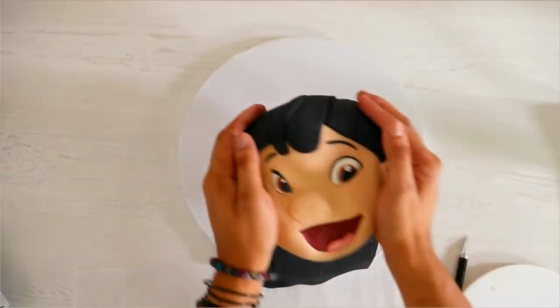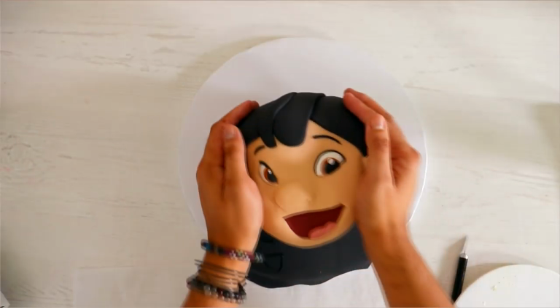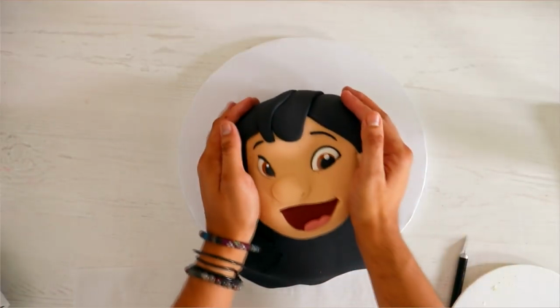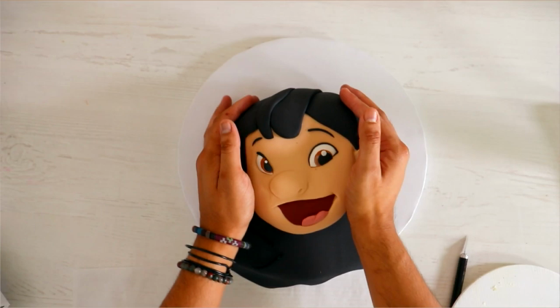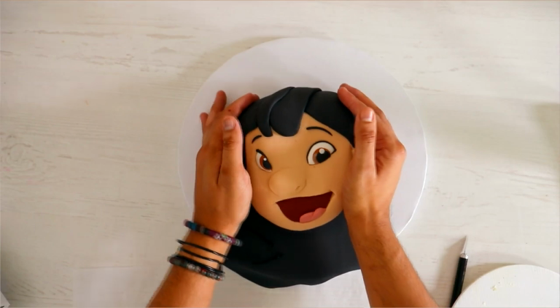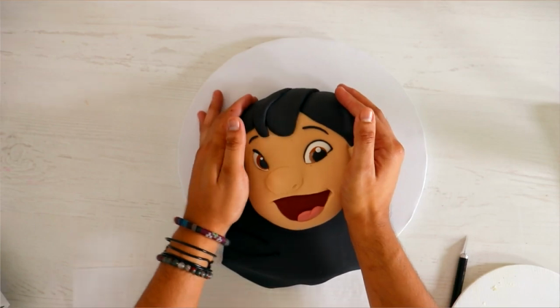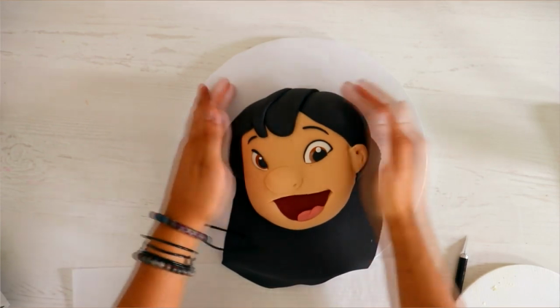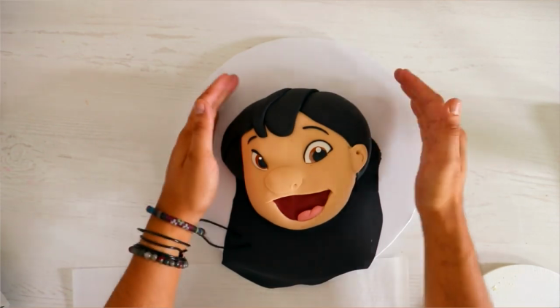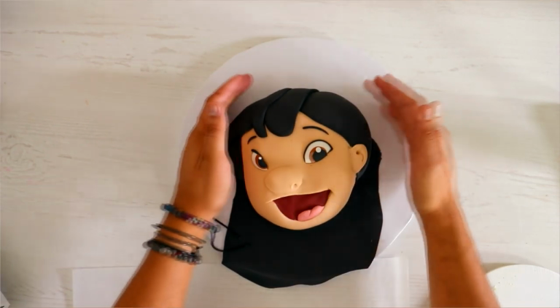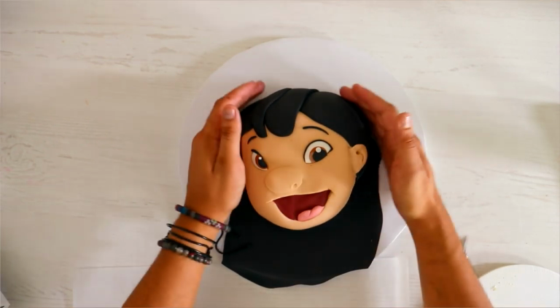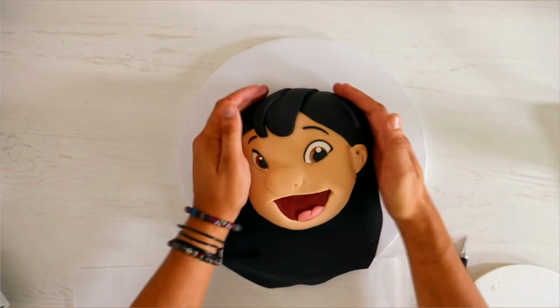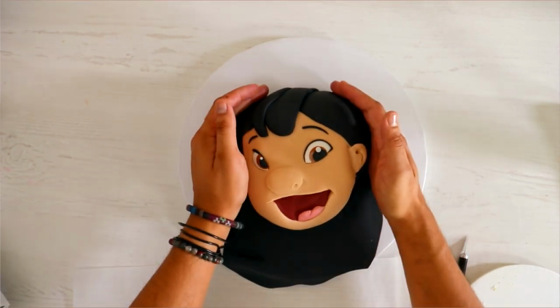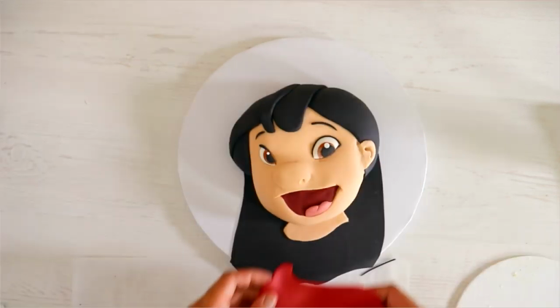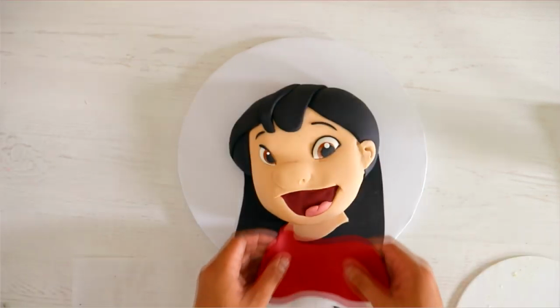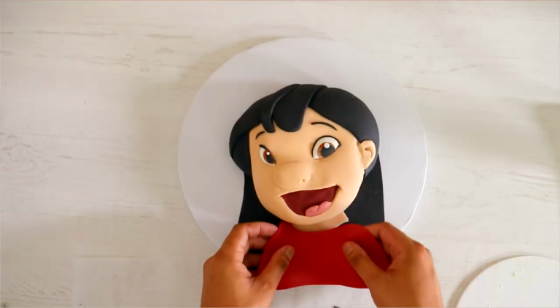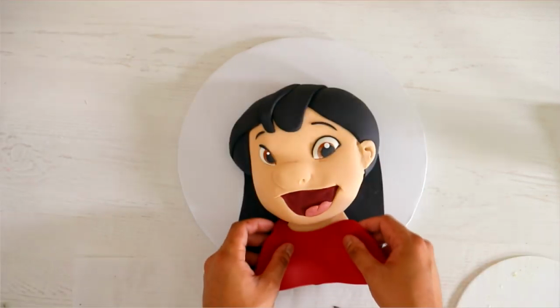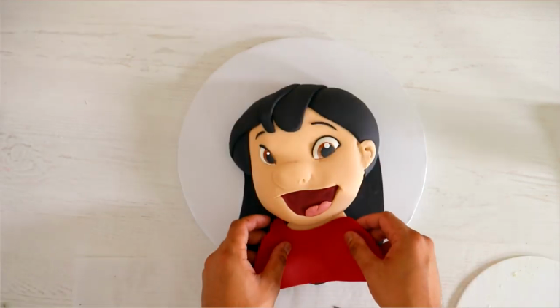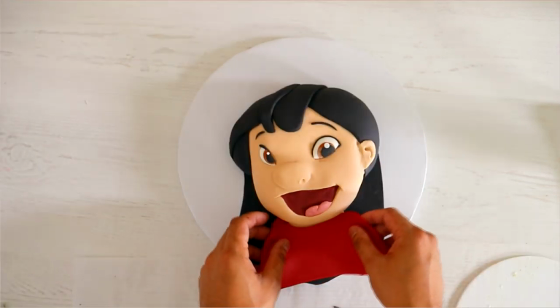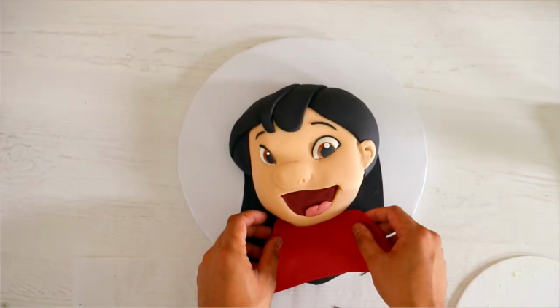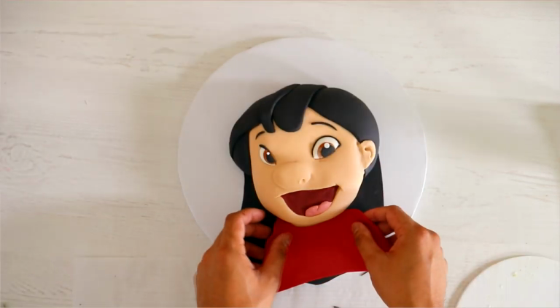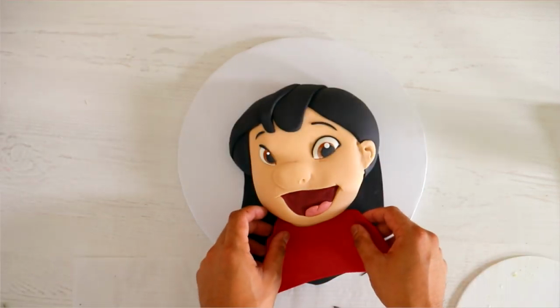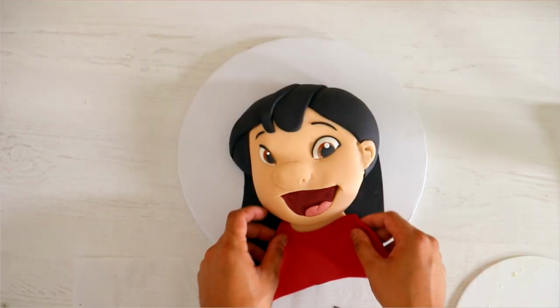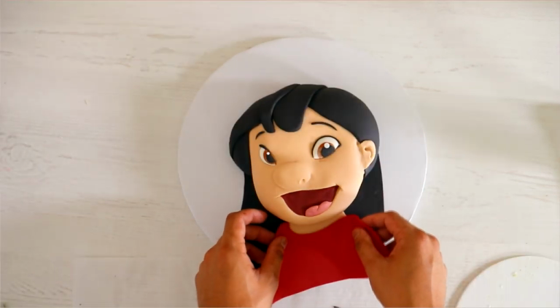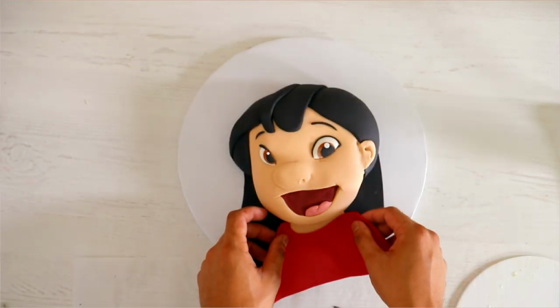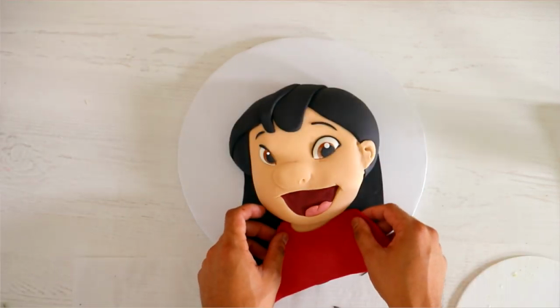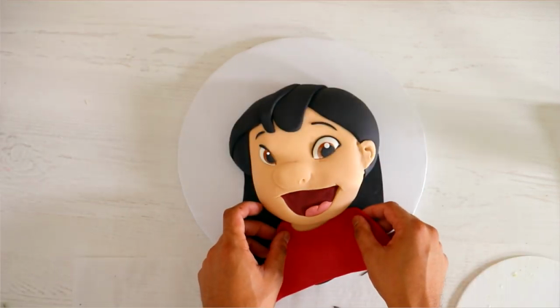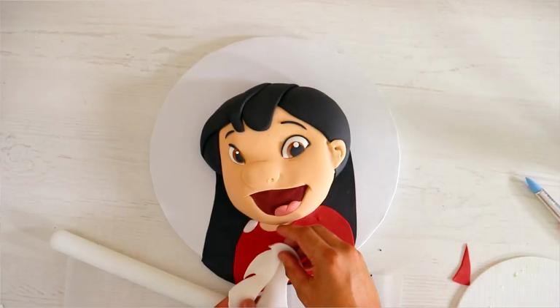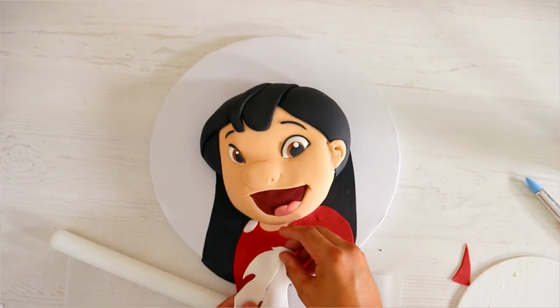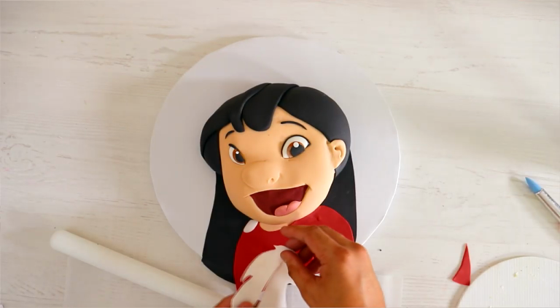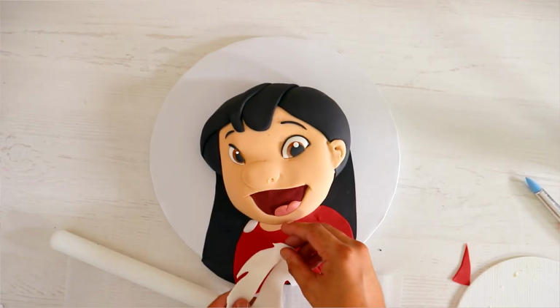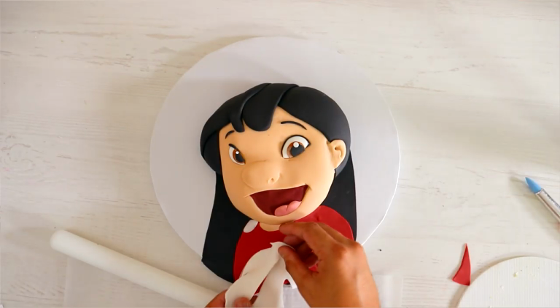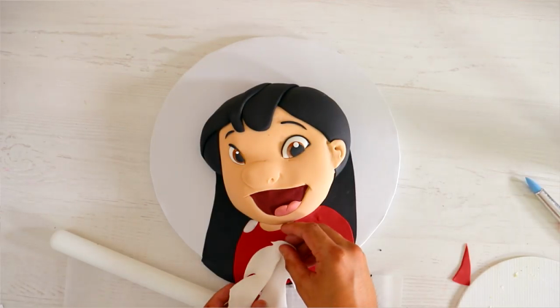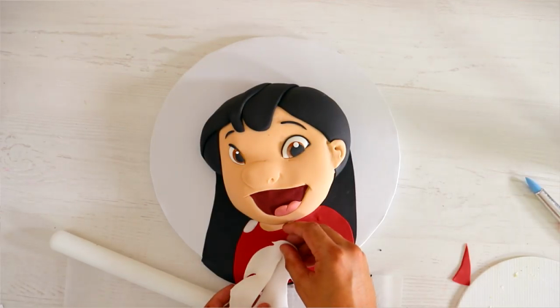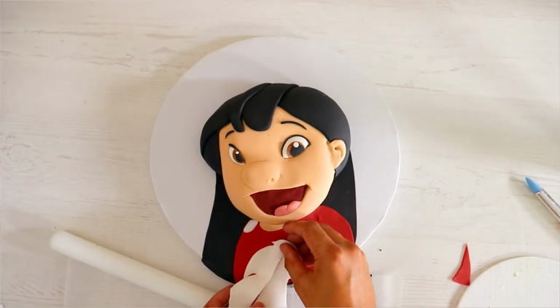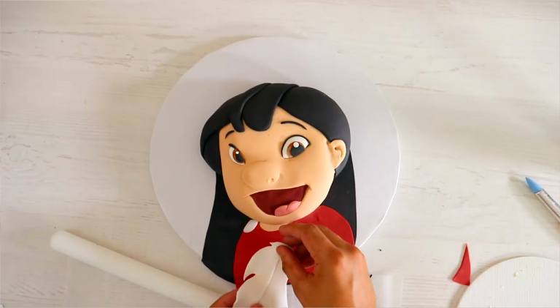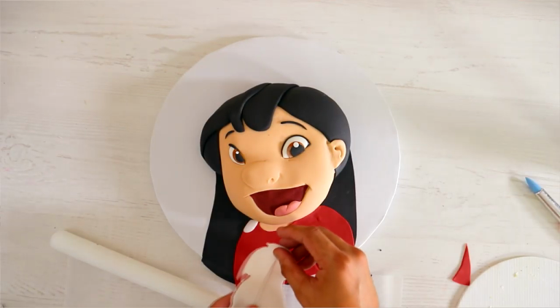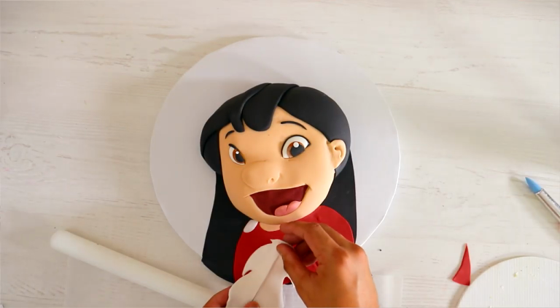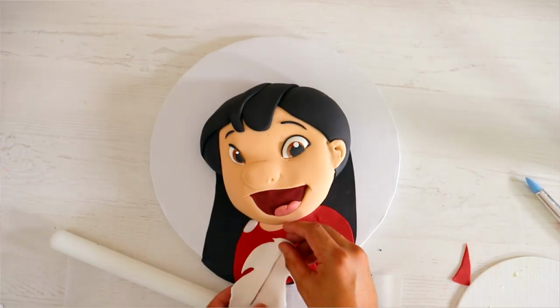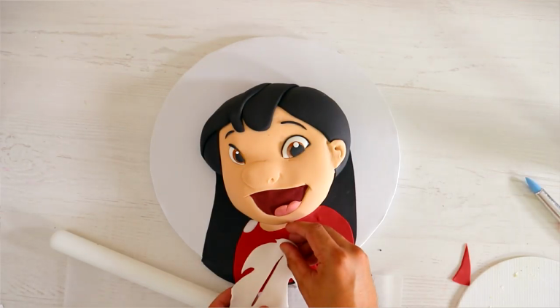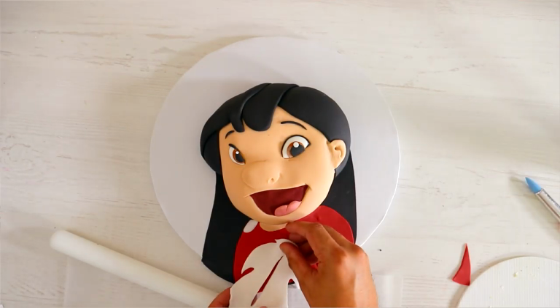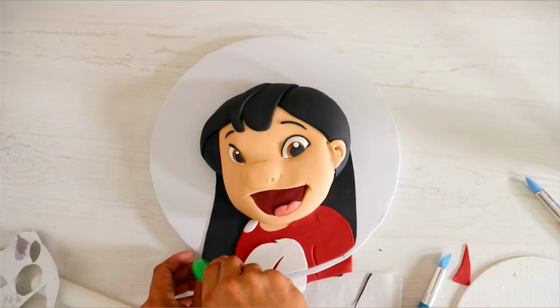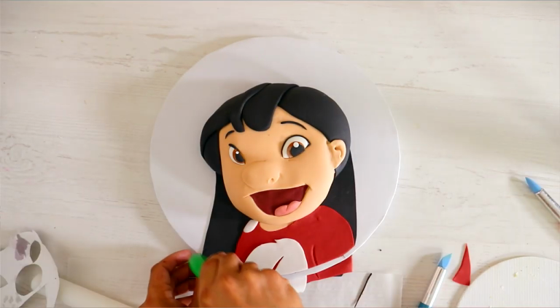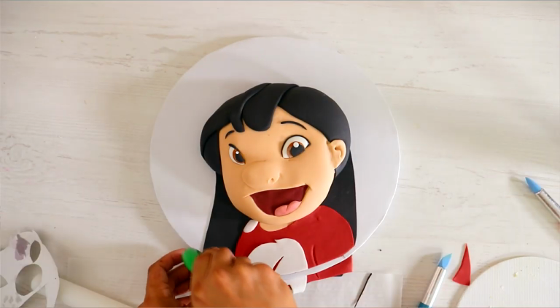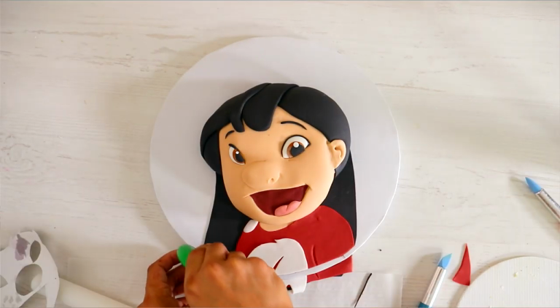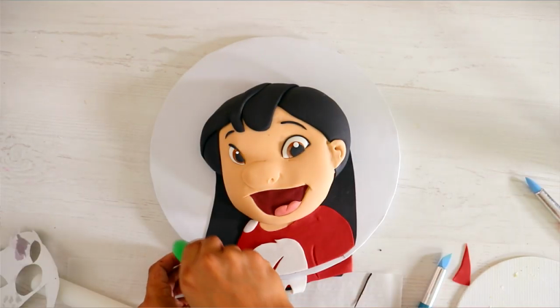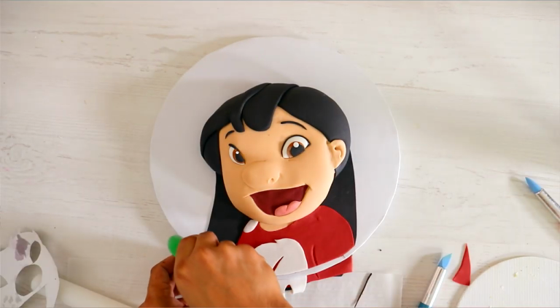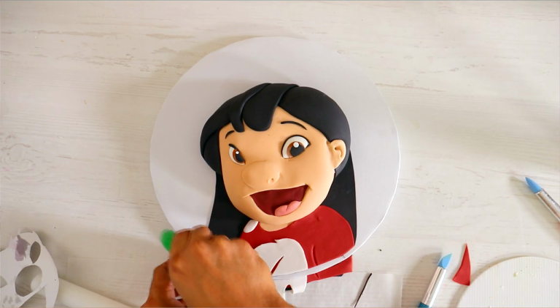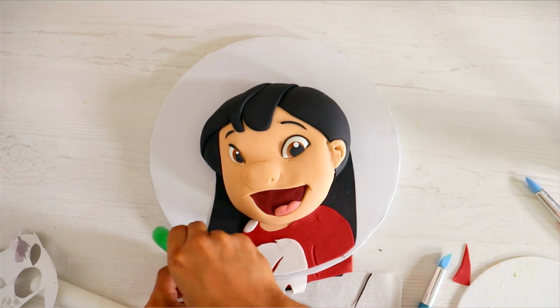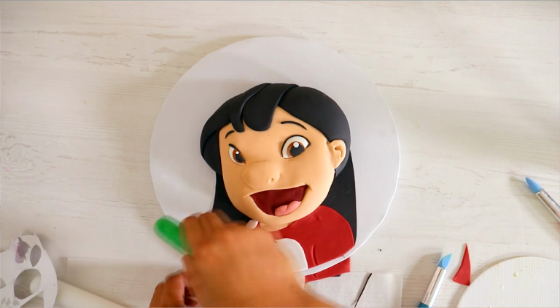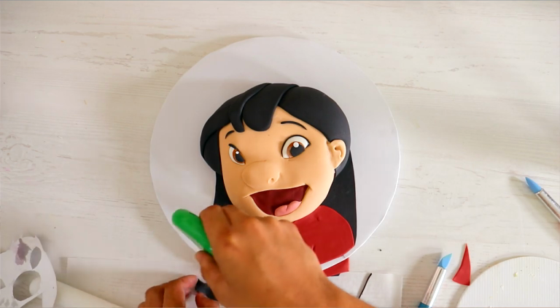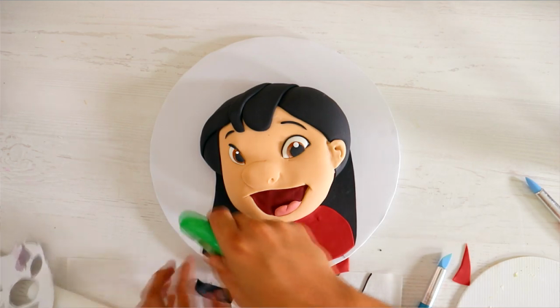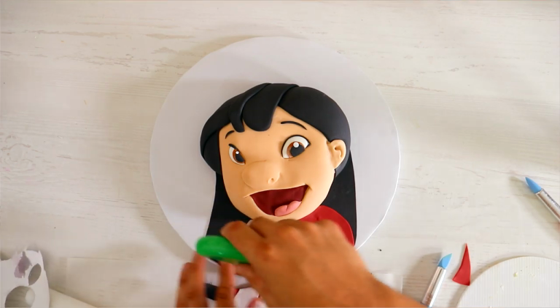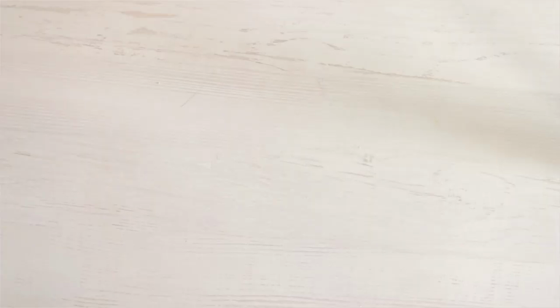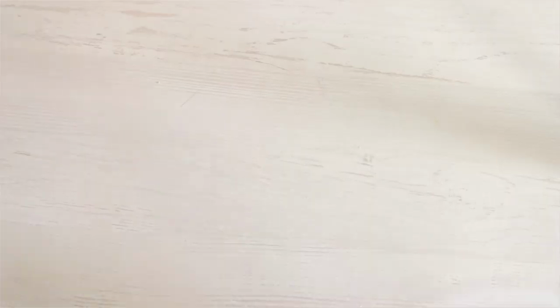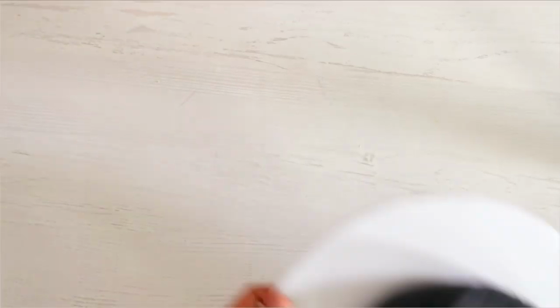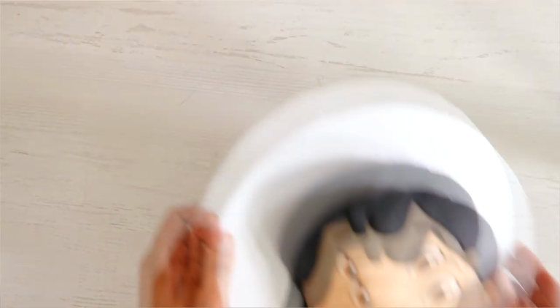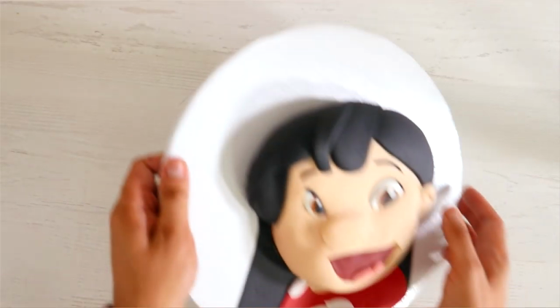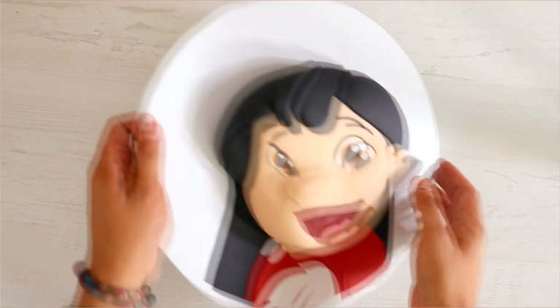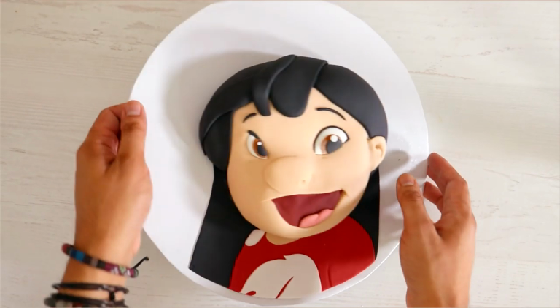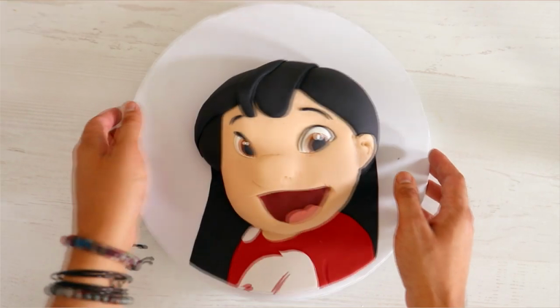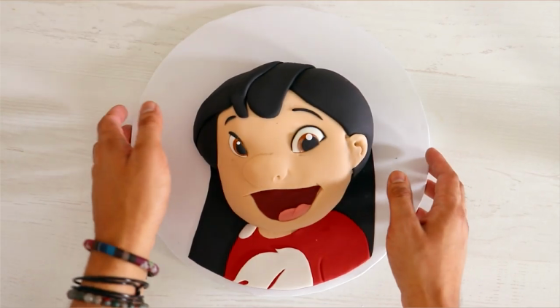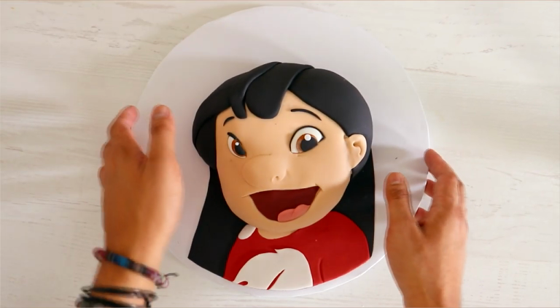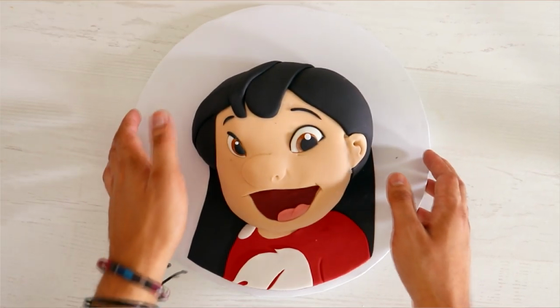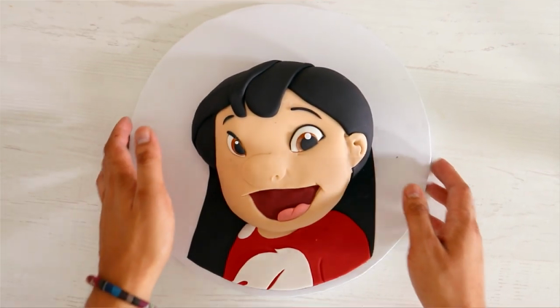After that I added some fondant to a cake board to complete my Lilo look. Beautiful, isn't she? Now it's time to move on to Stitch.